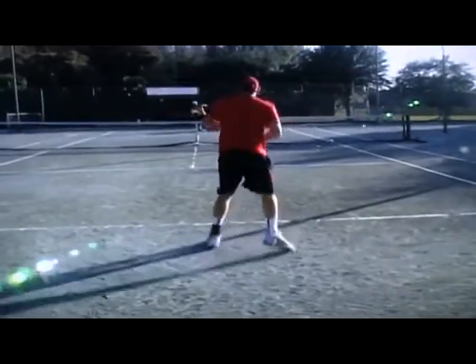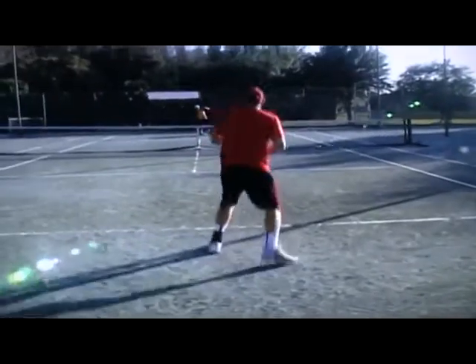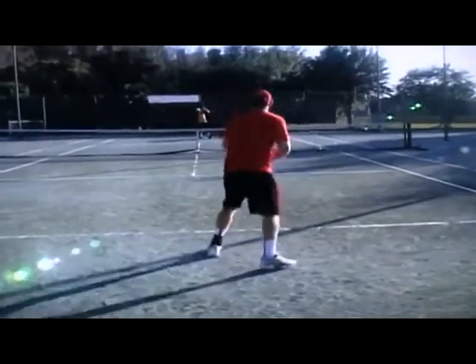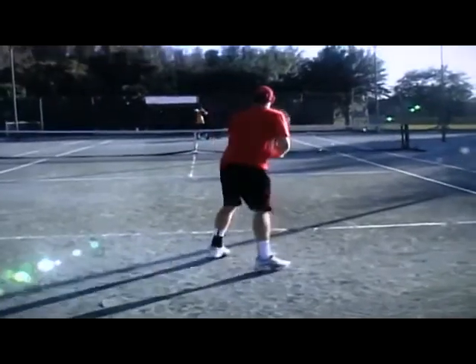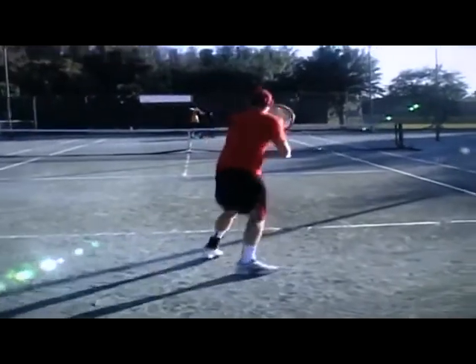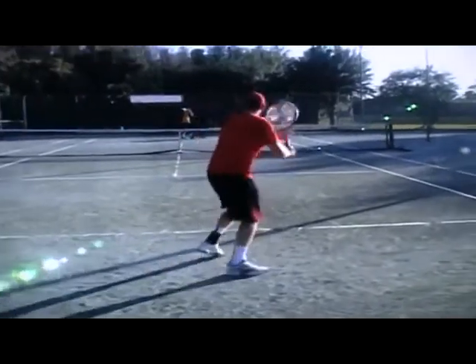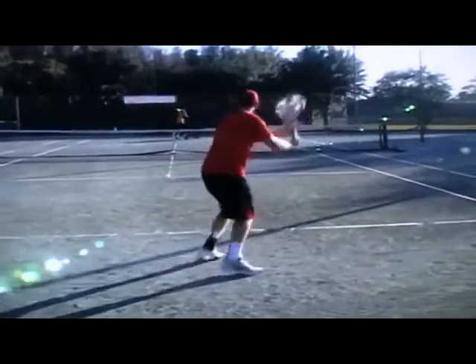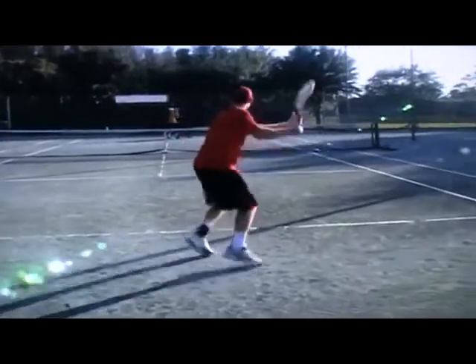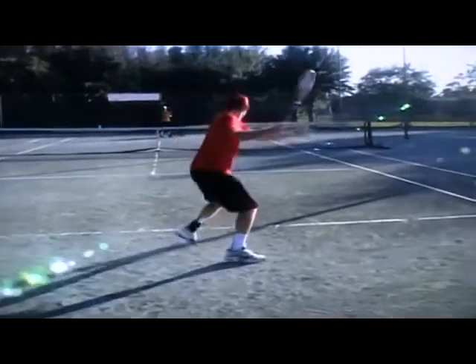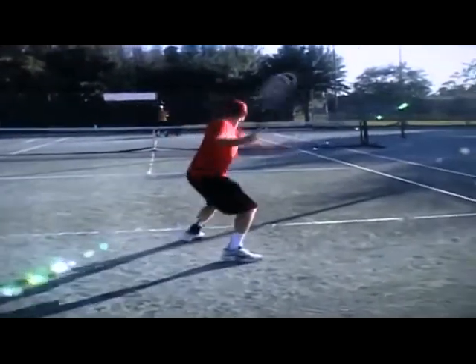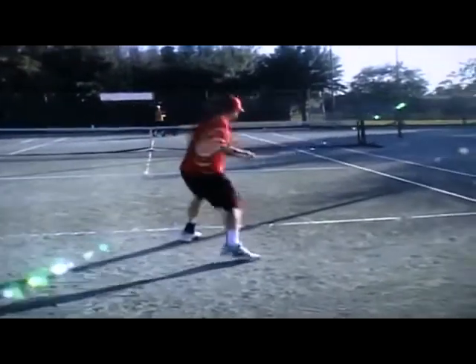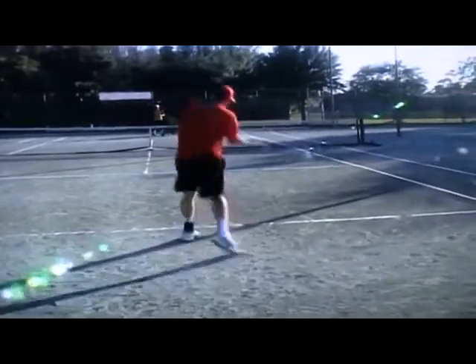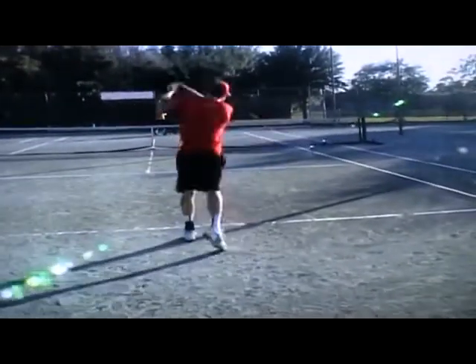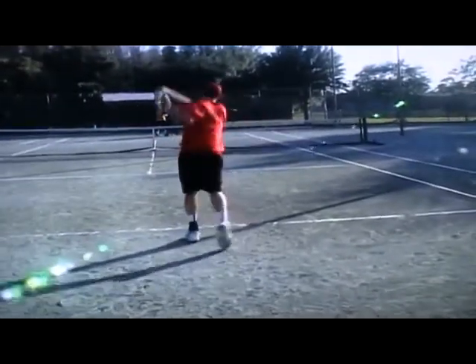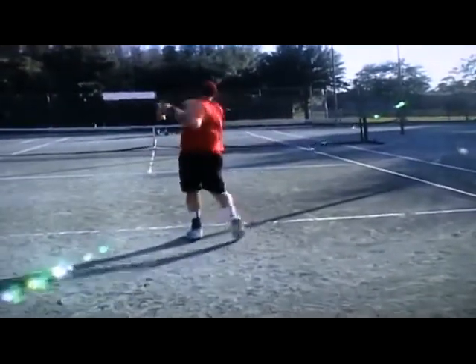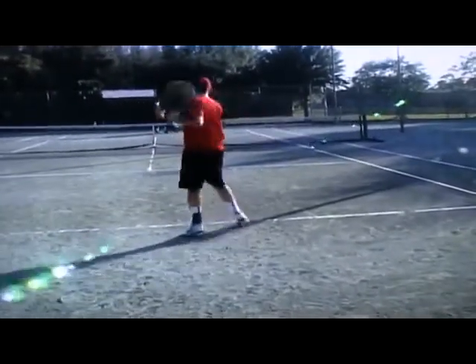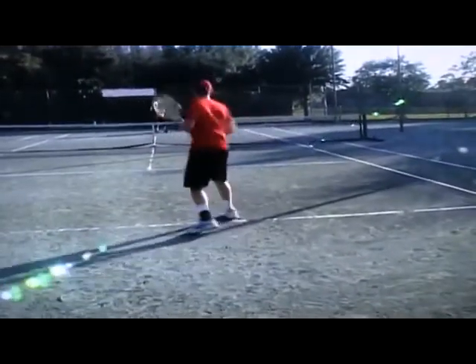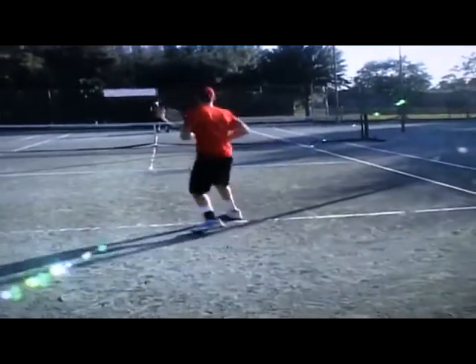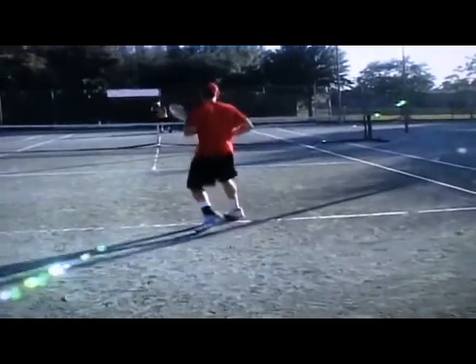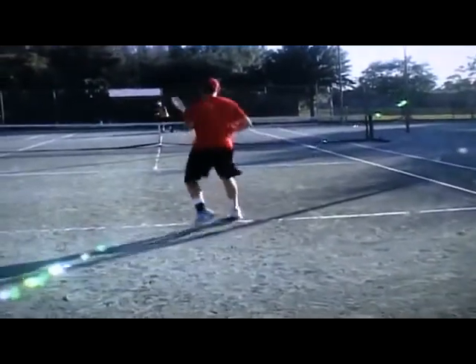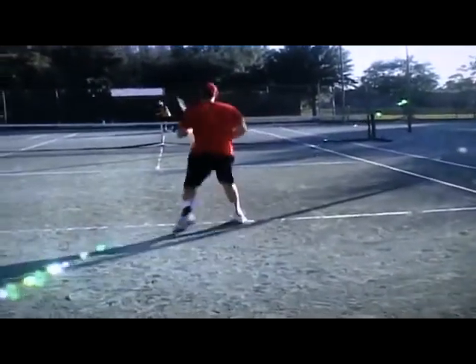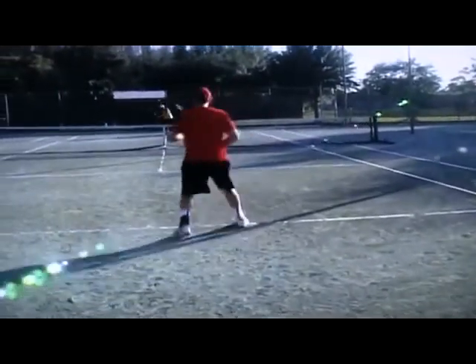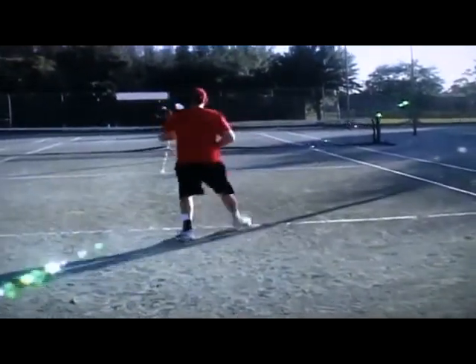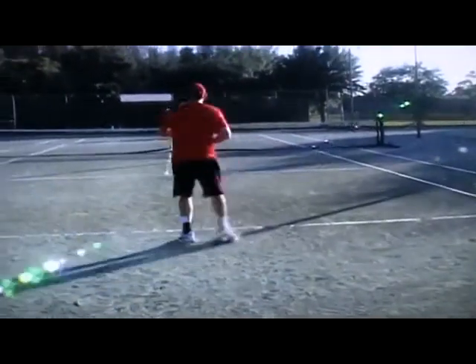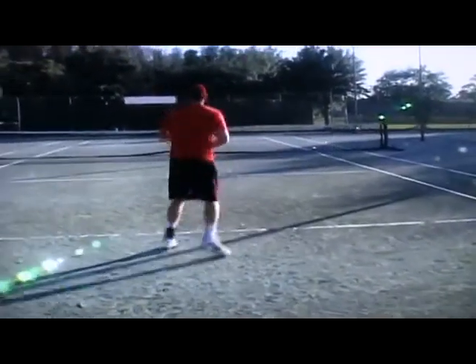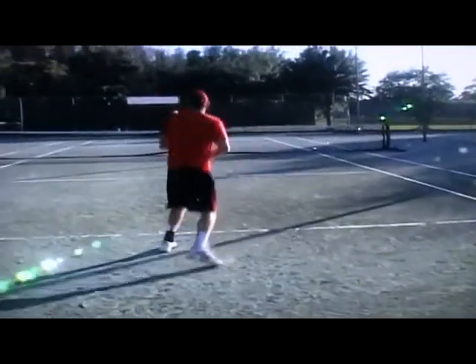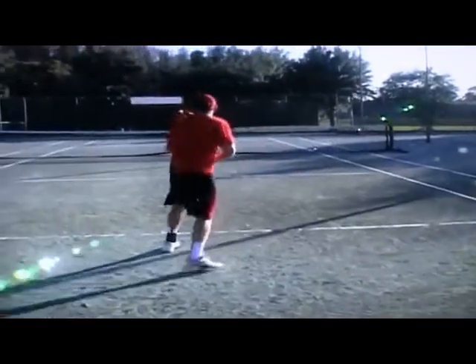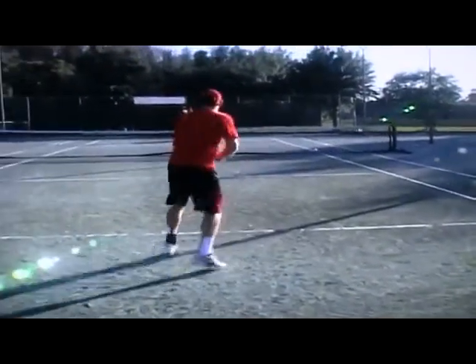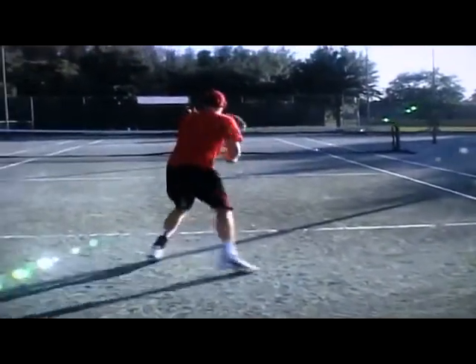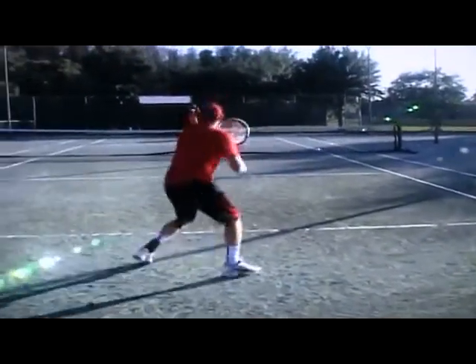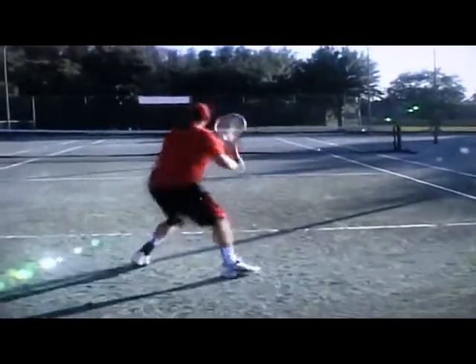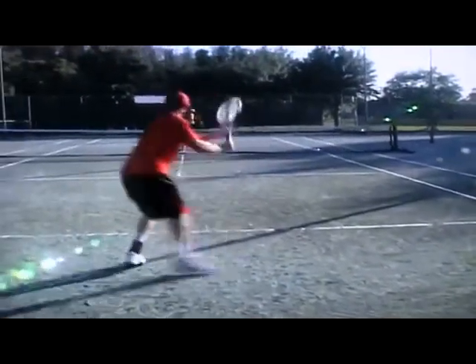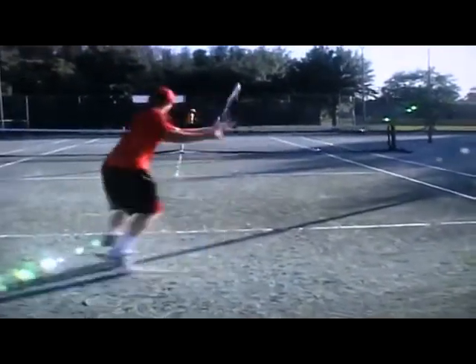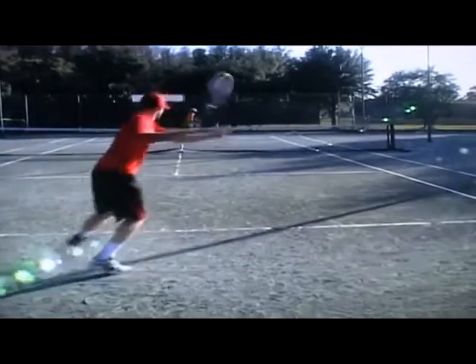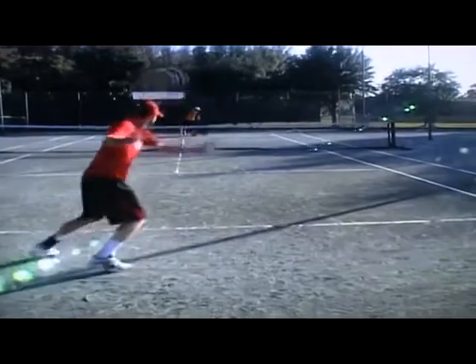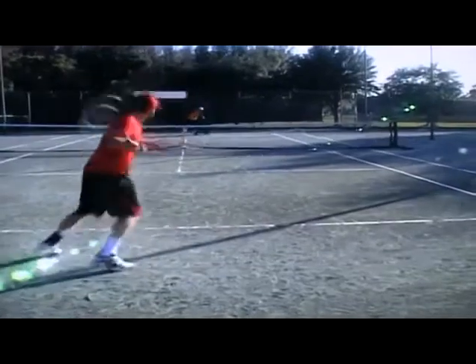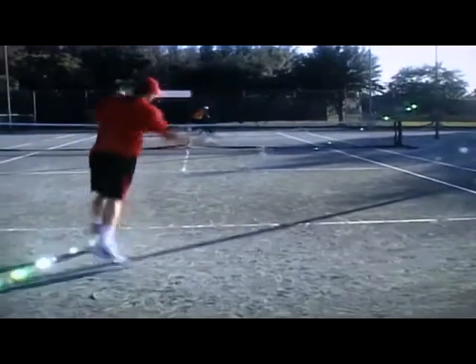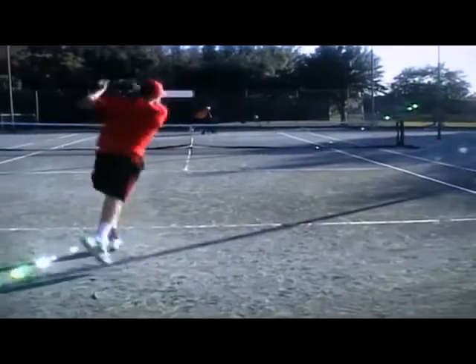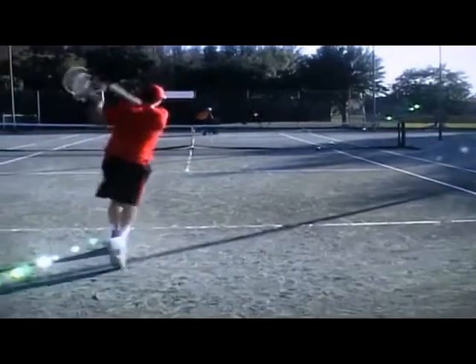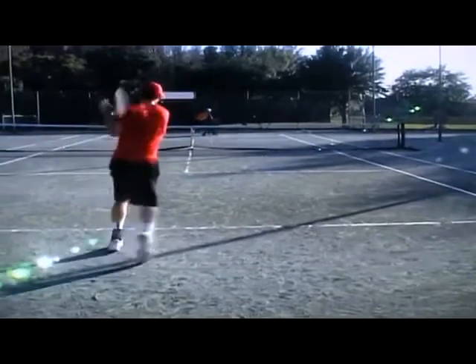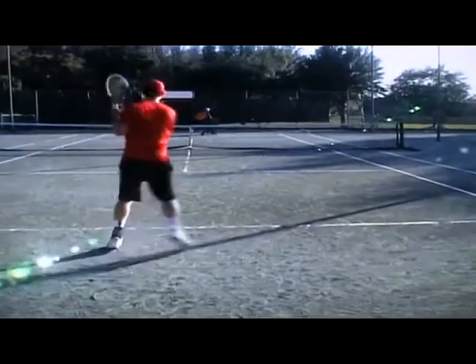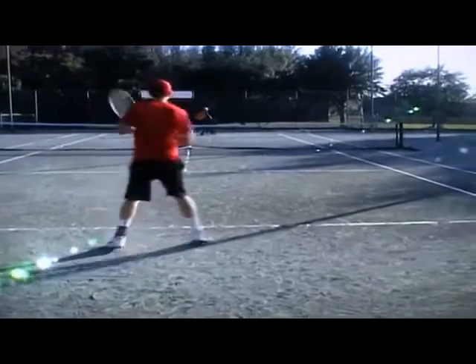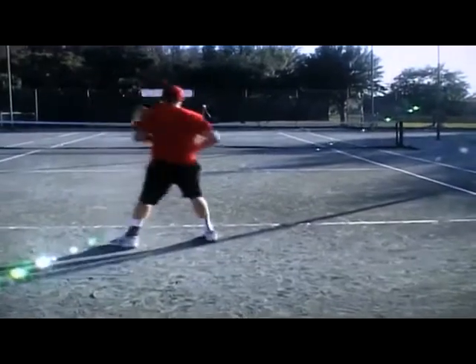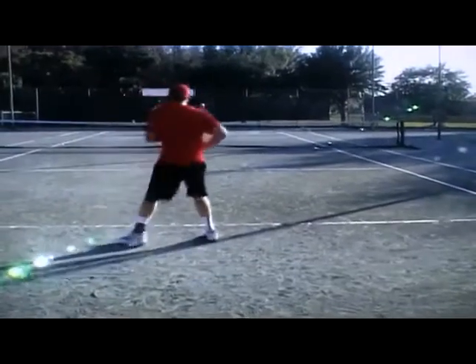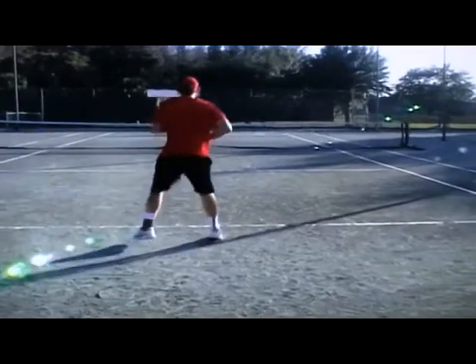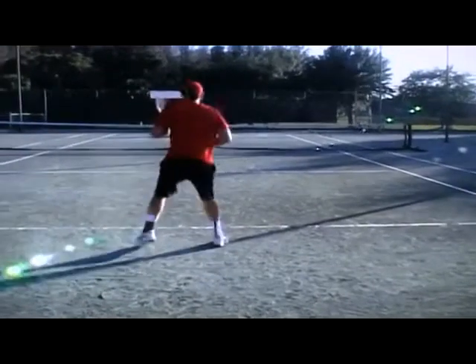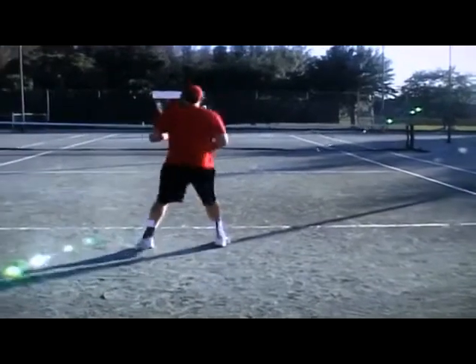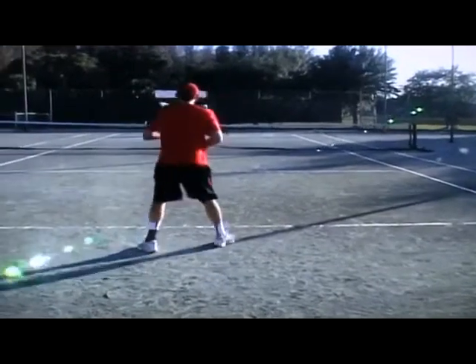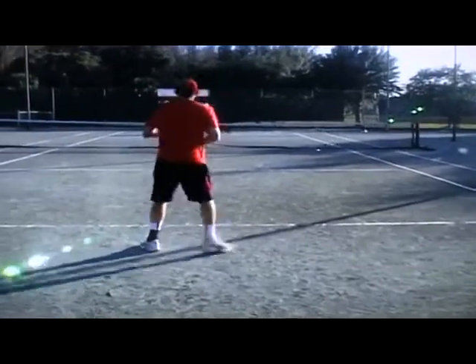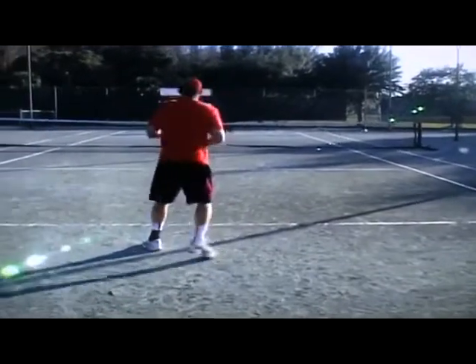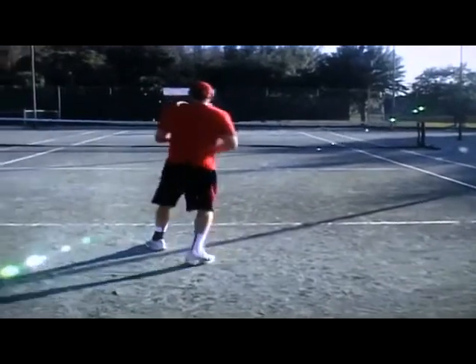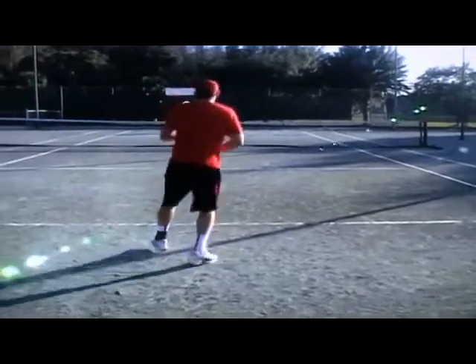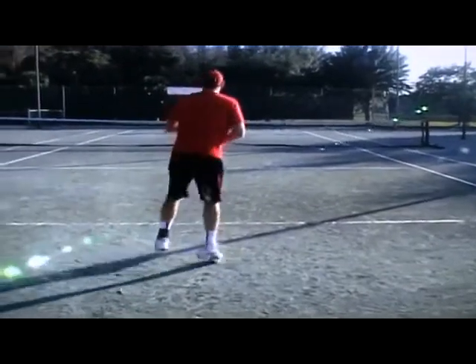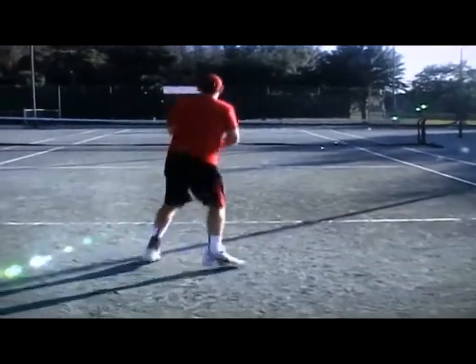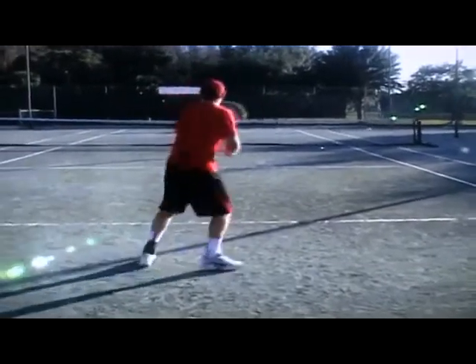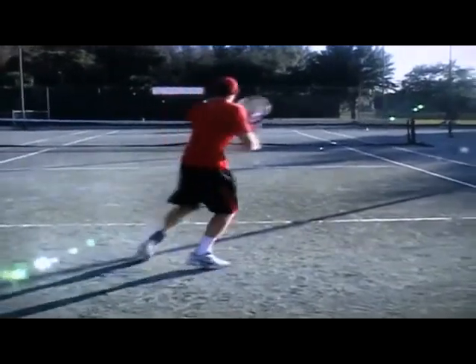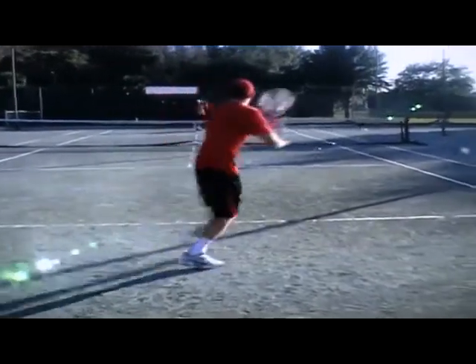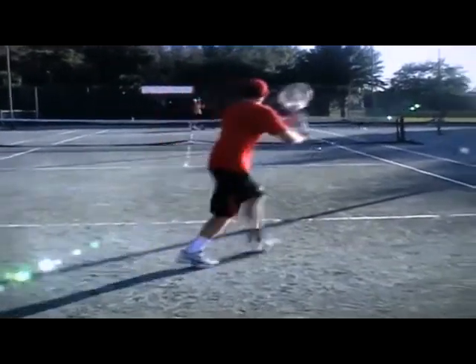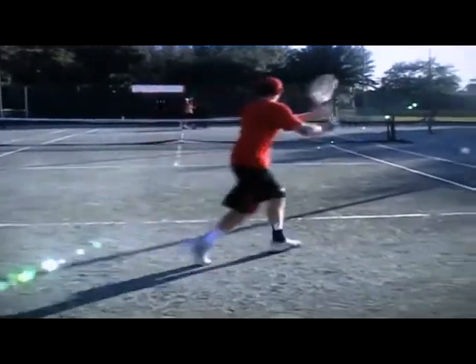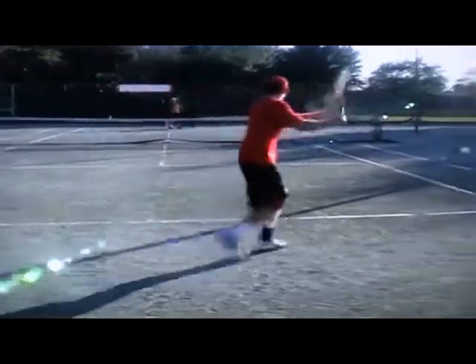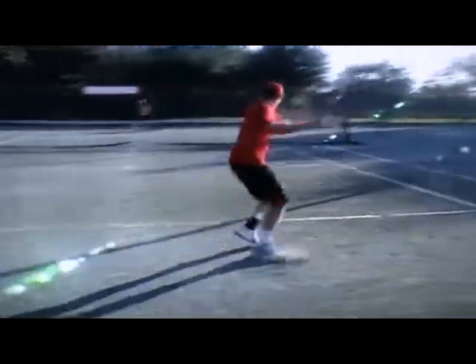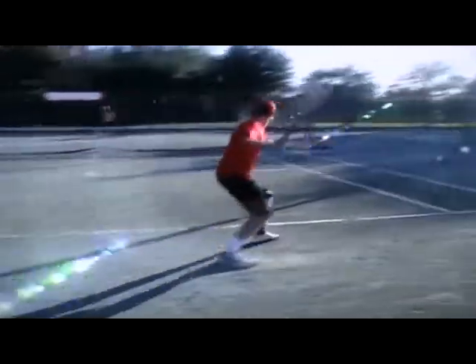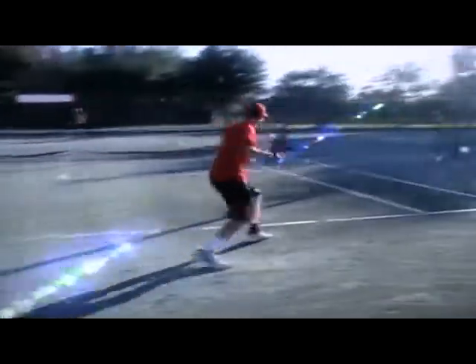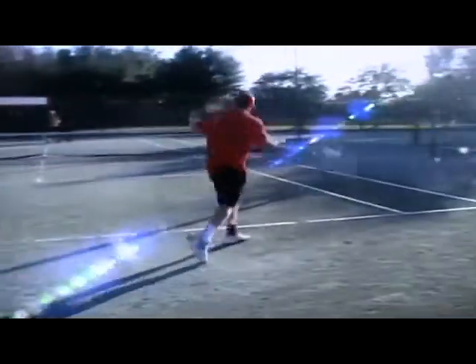Circular swing, circular spin. Just take your hand right around the ball. You're closer to the baseline.